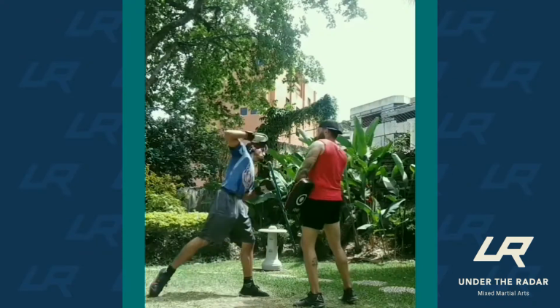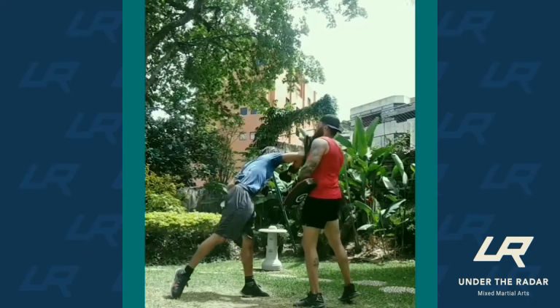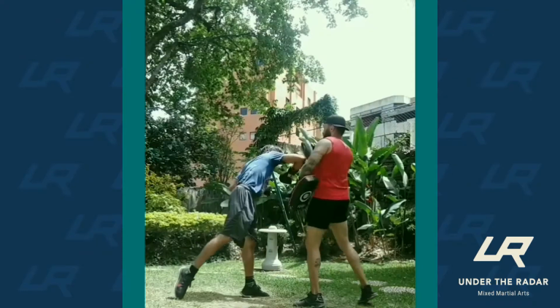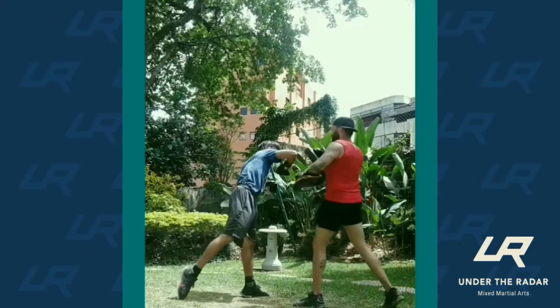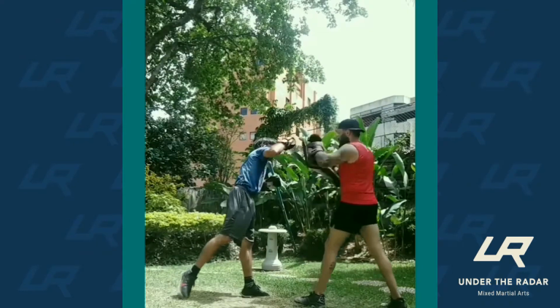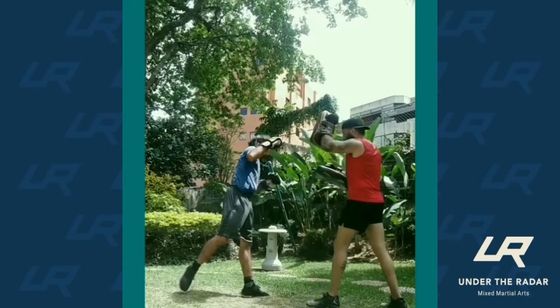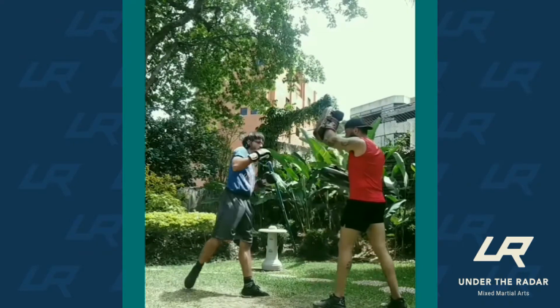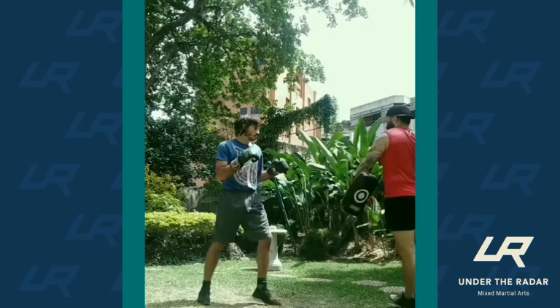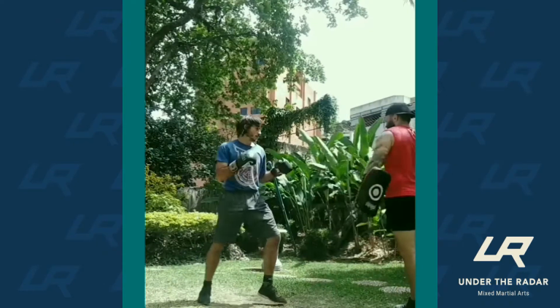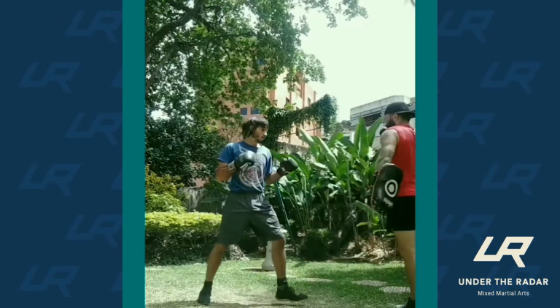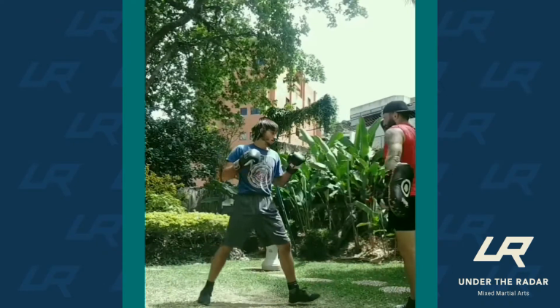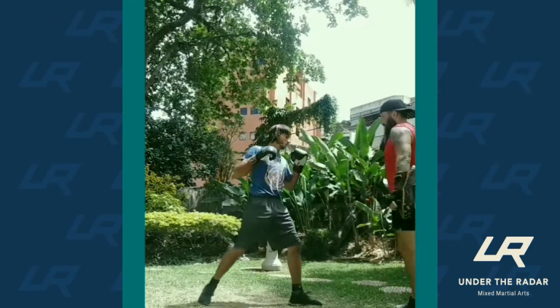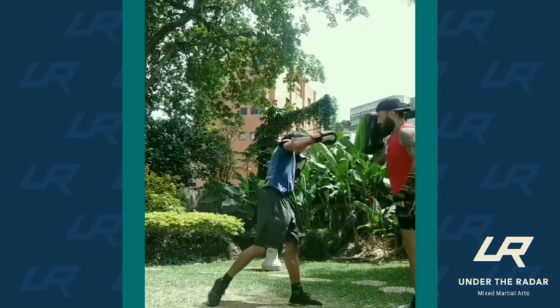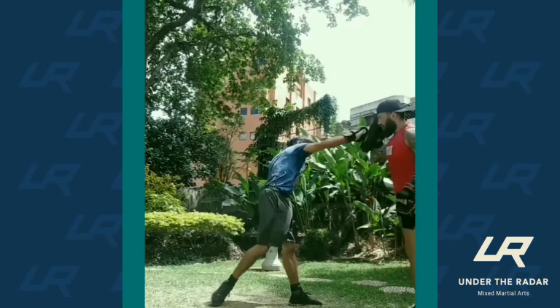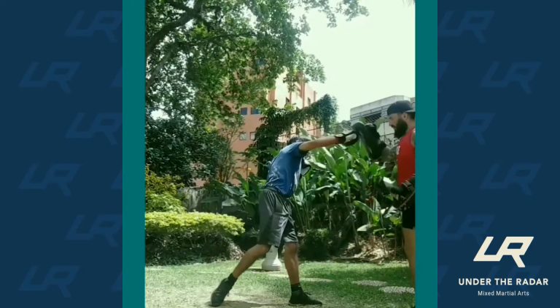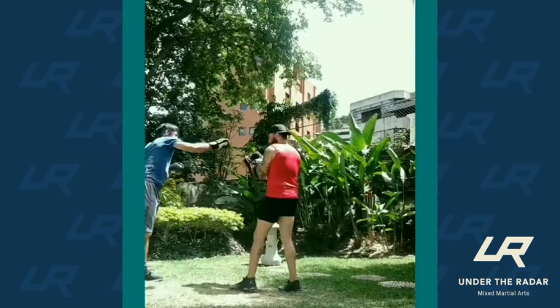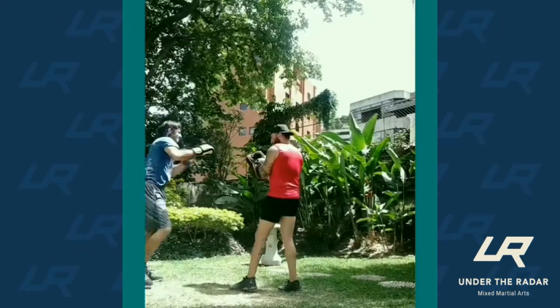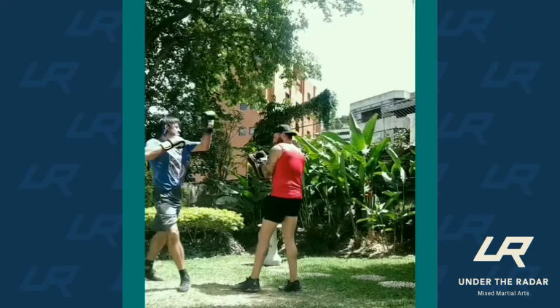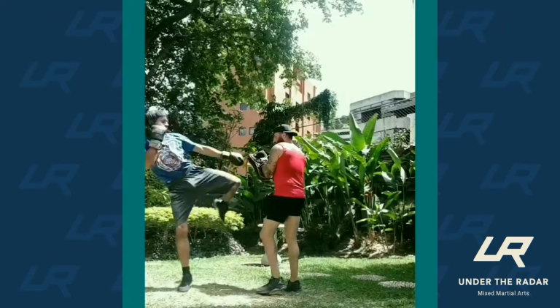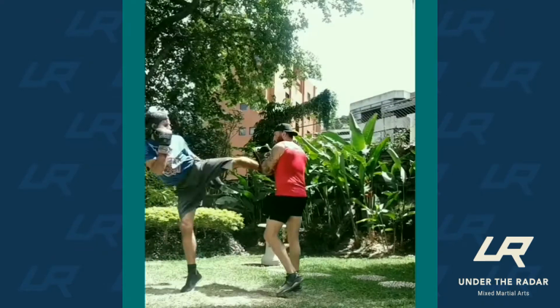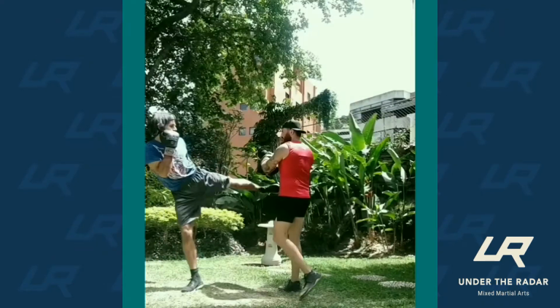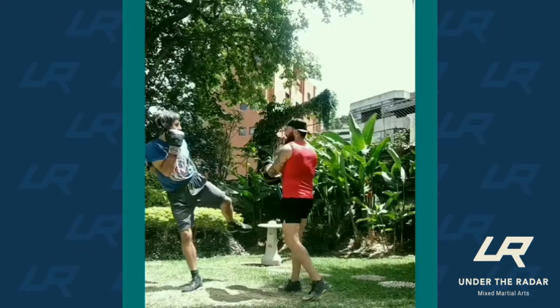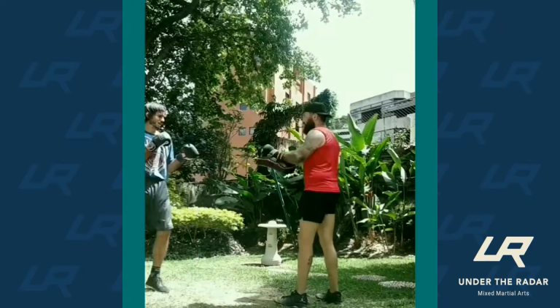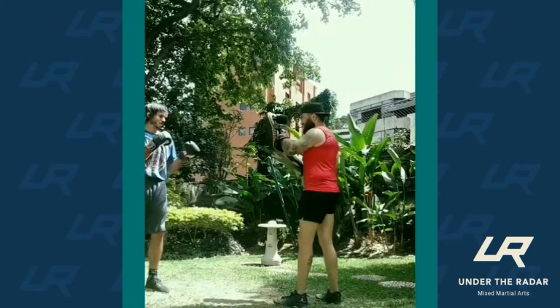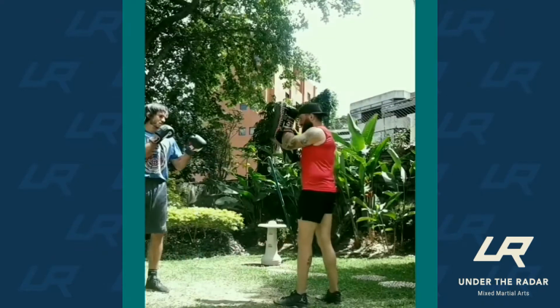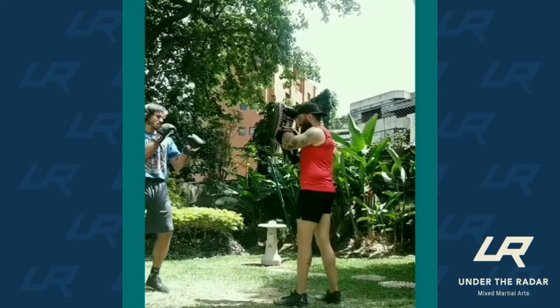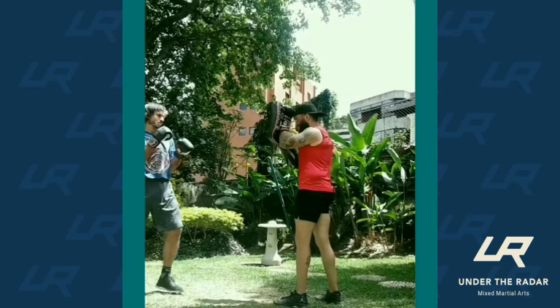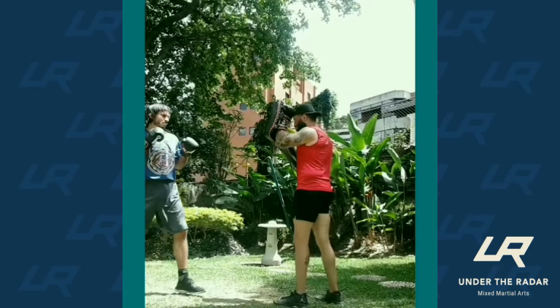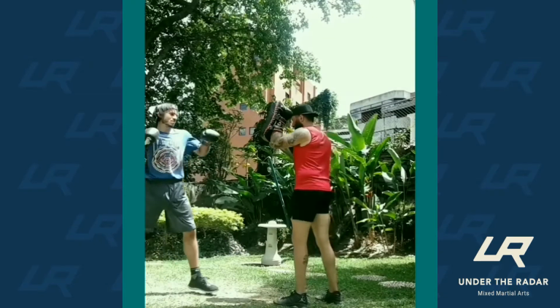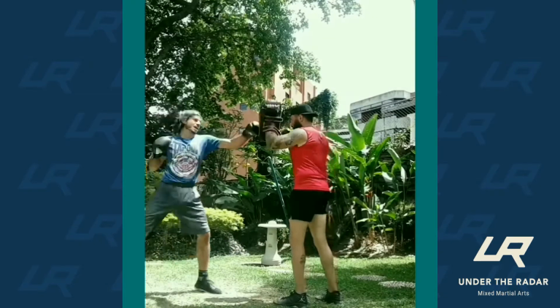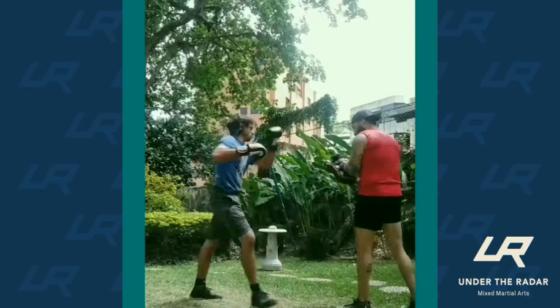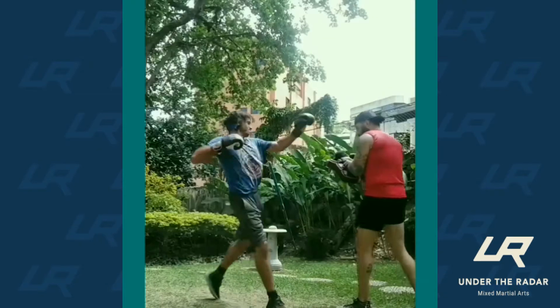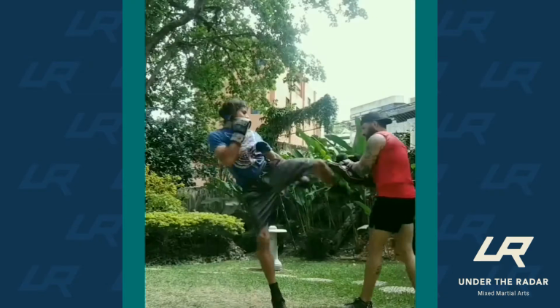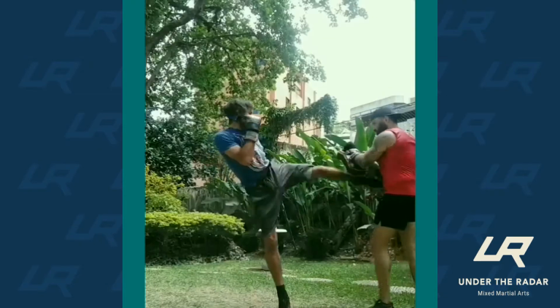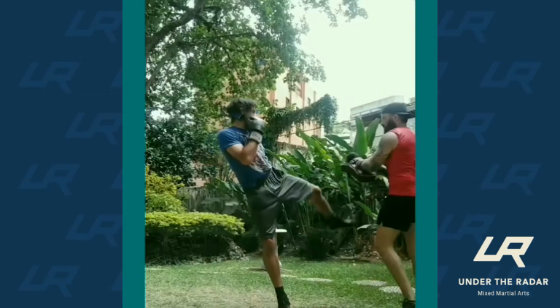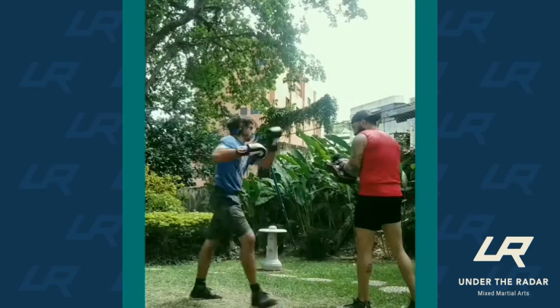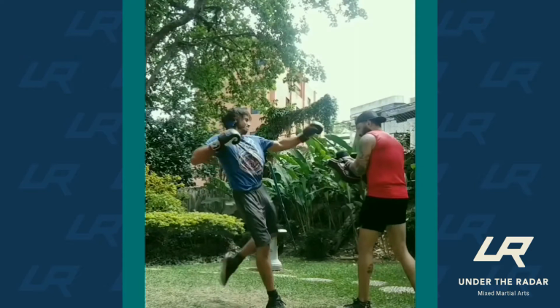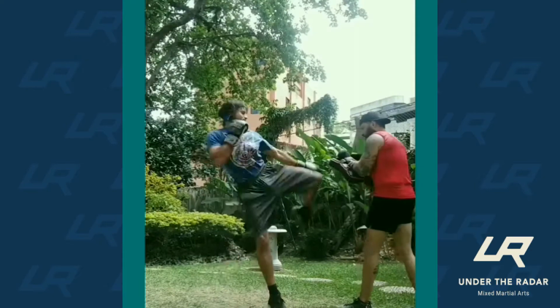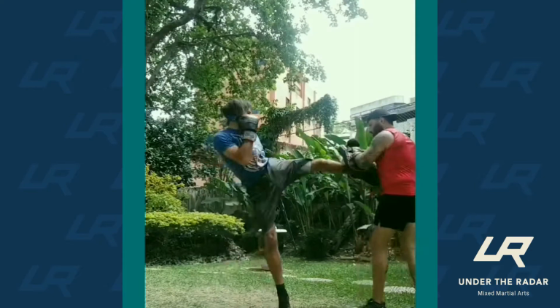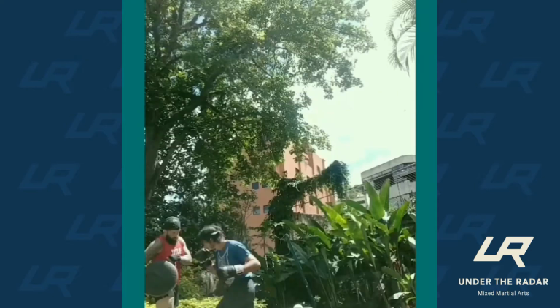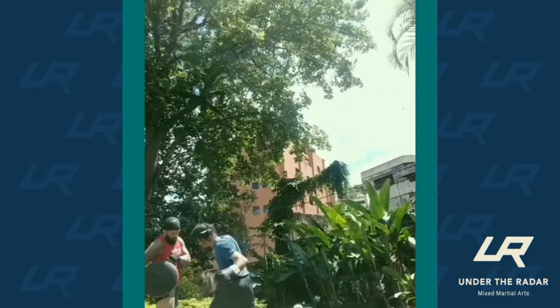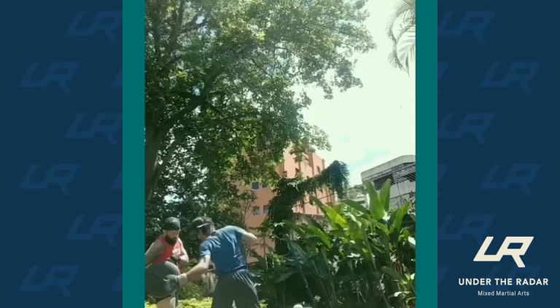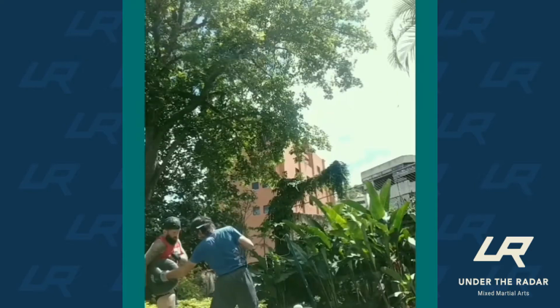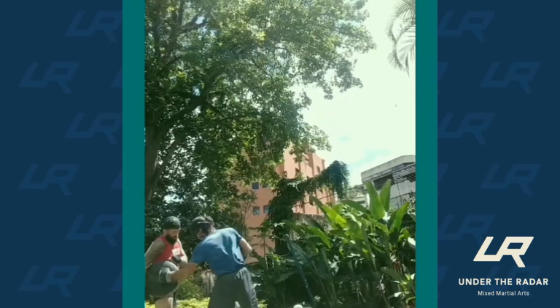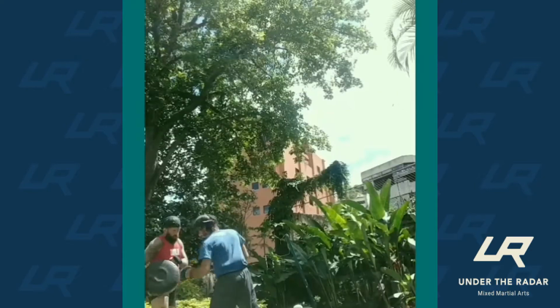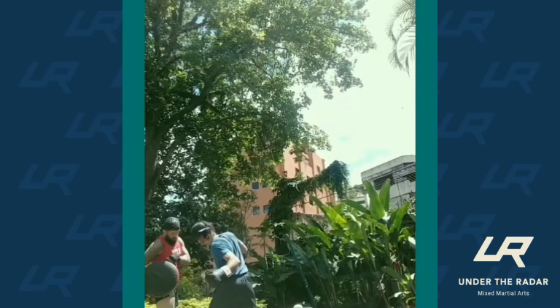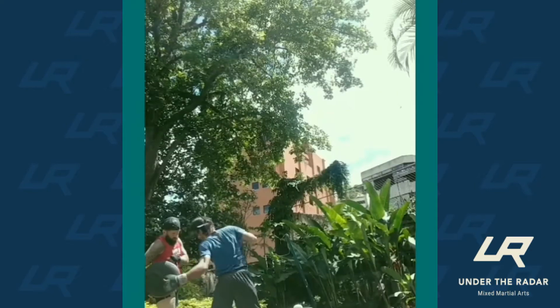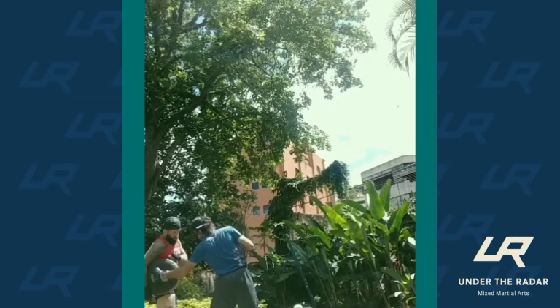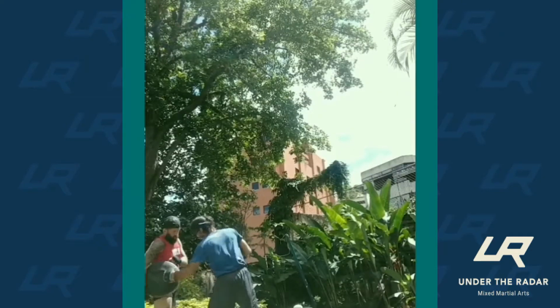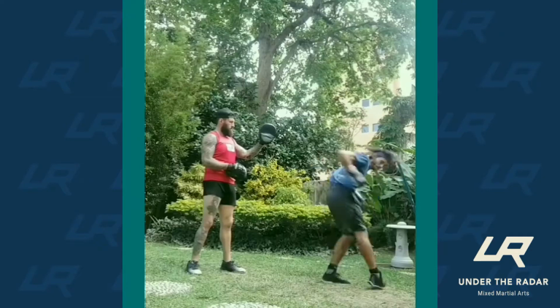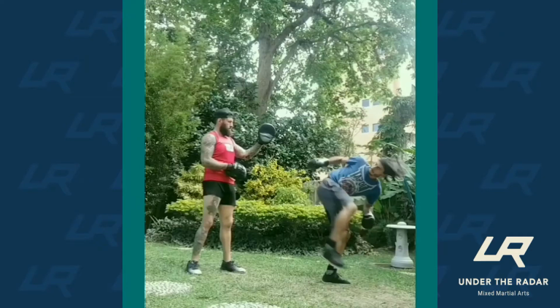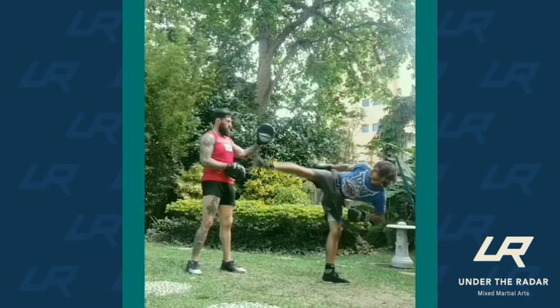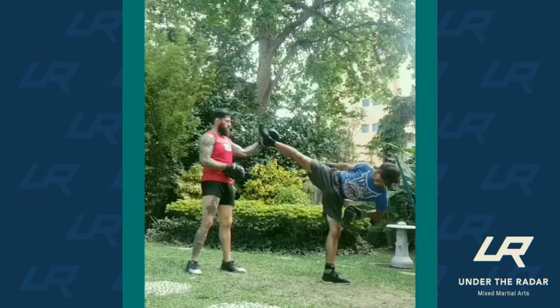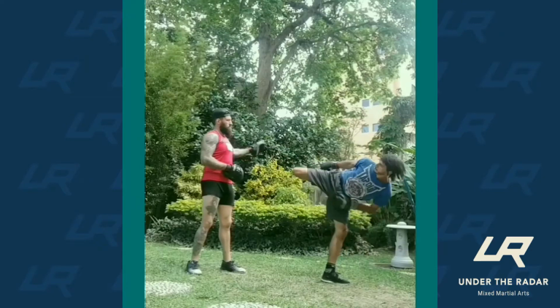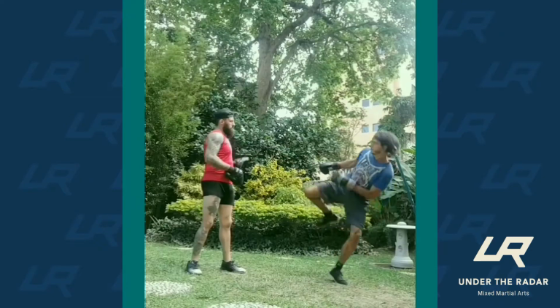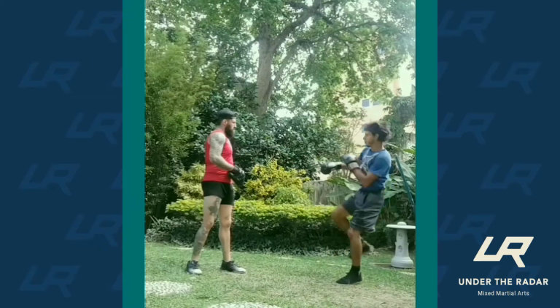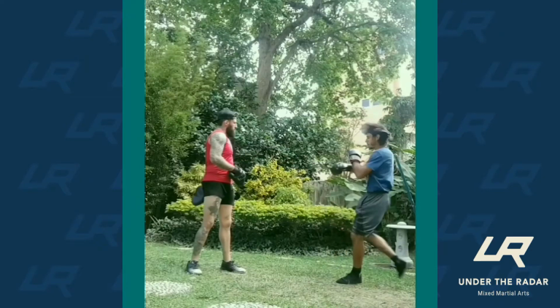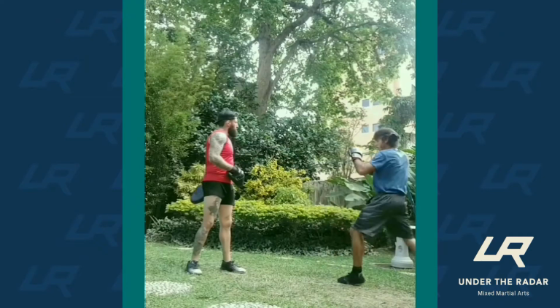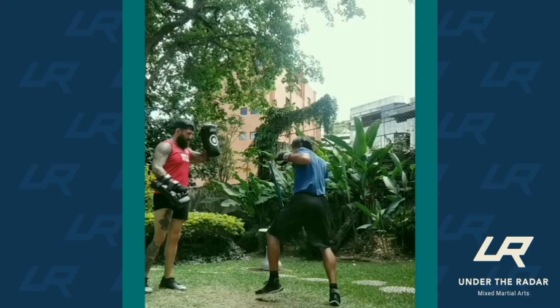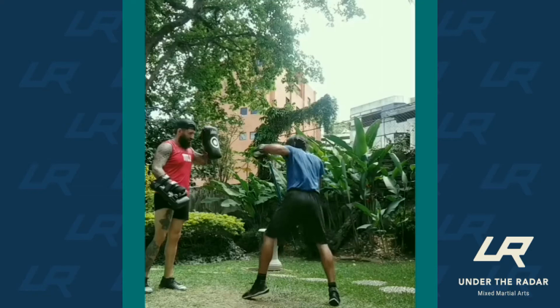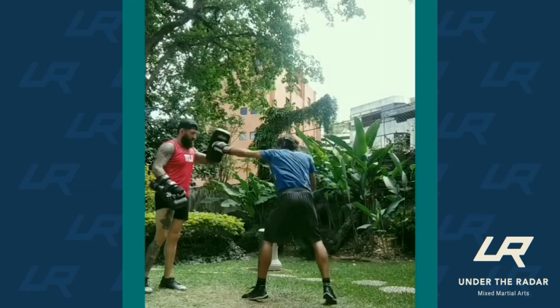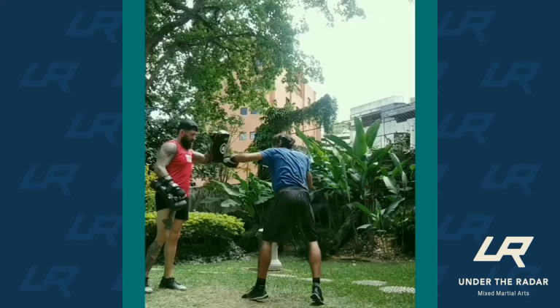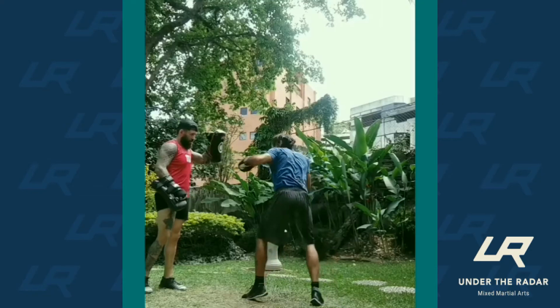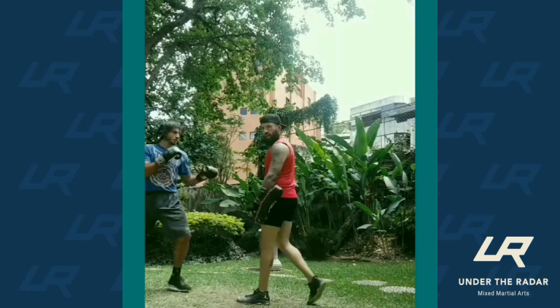After the warm-up, you could start putting your hand wraps, then do a small stretch — maybe like 10 minutes — and then start attacking.